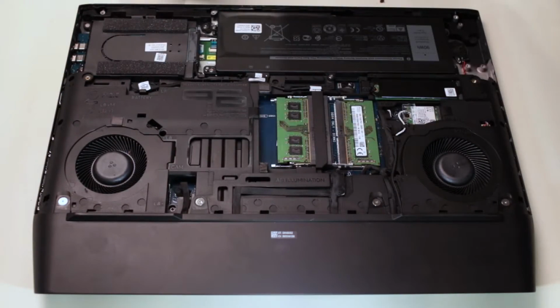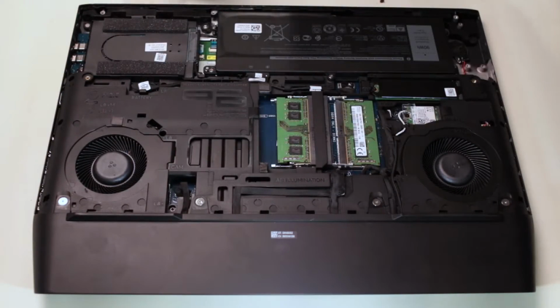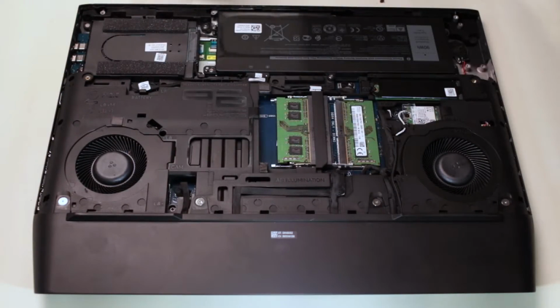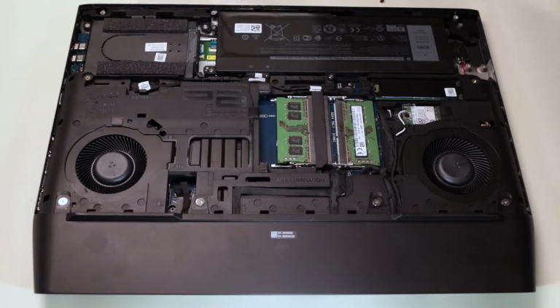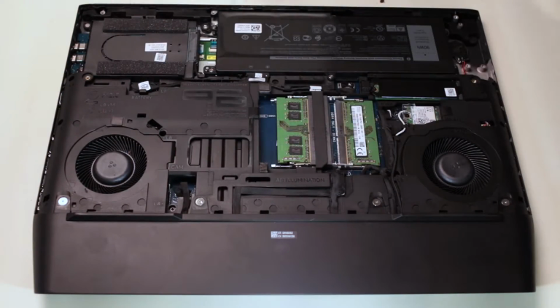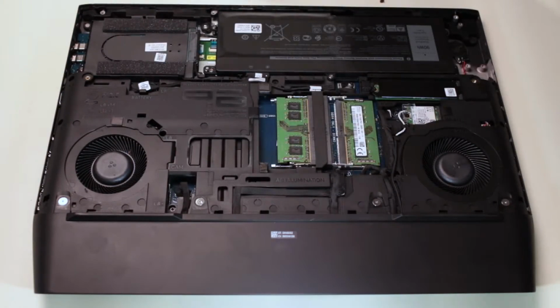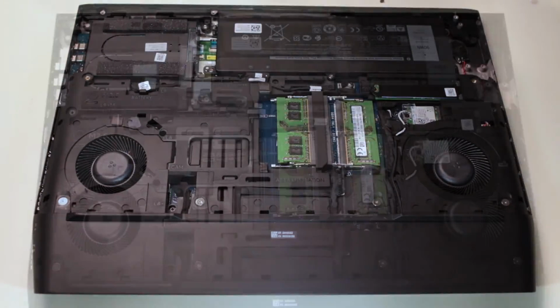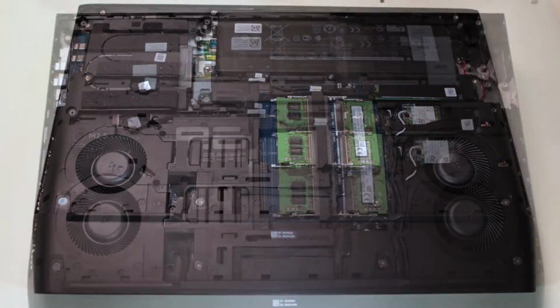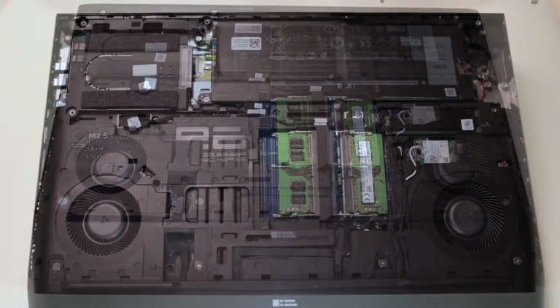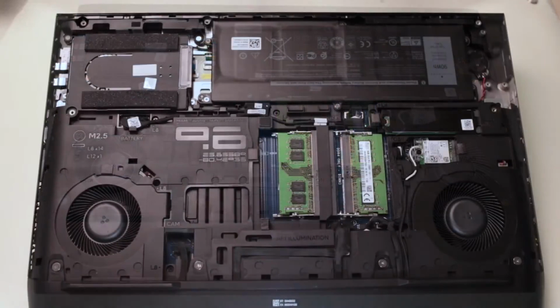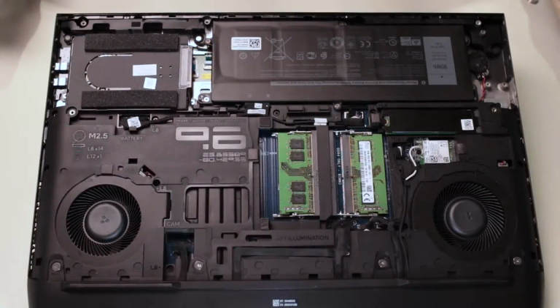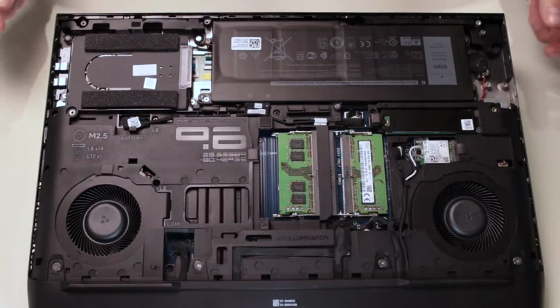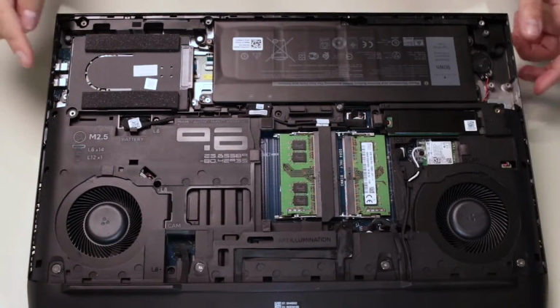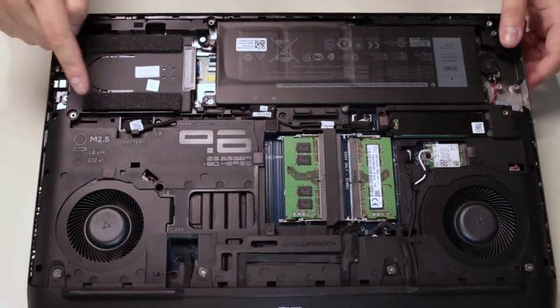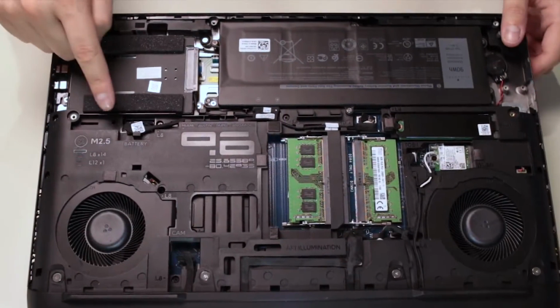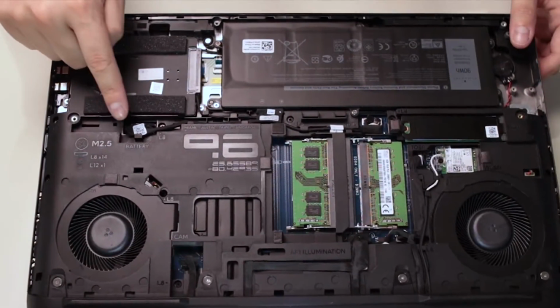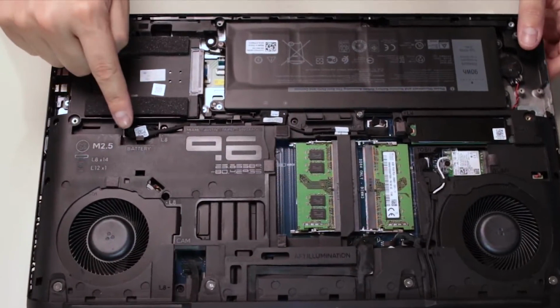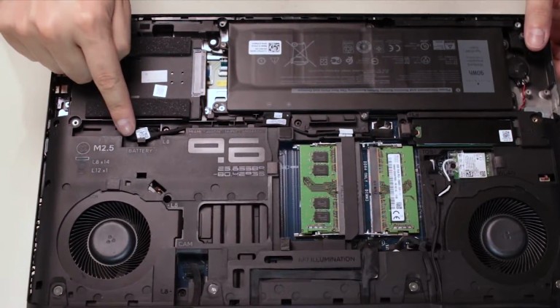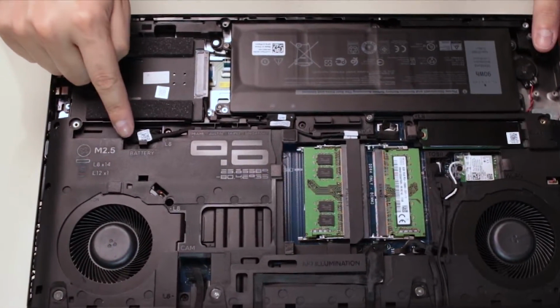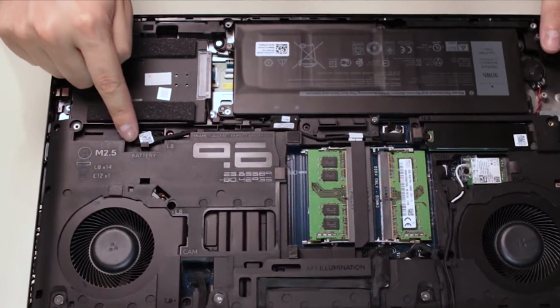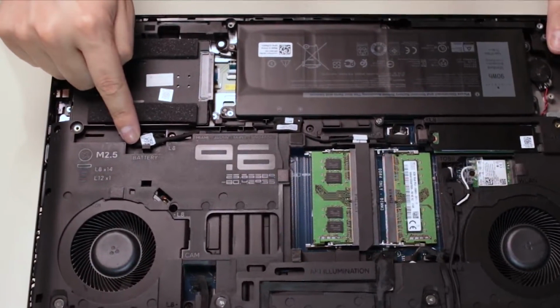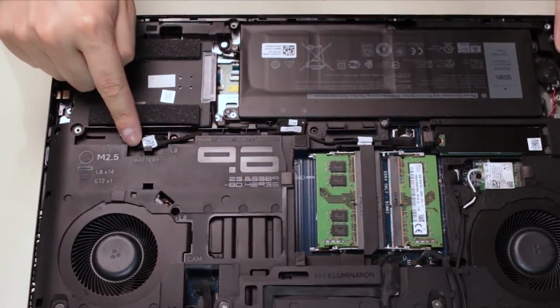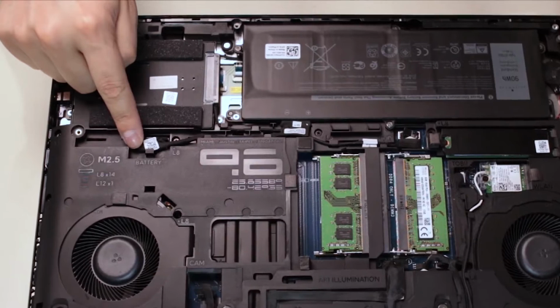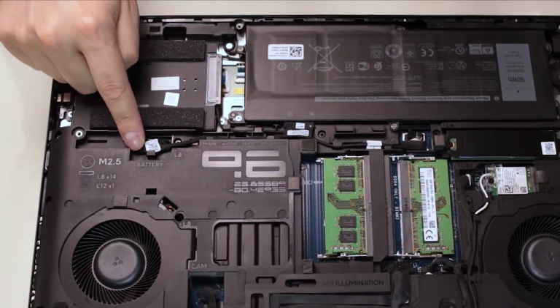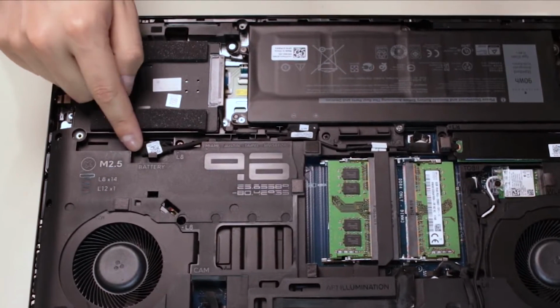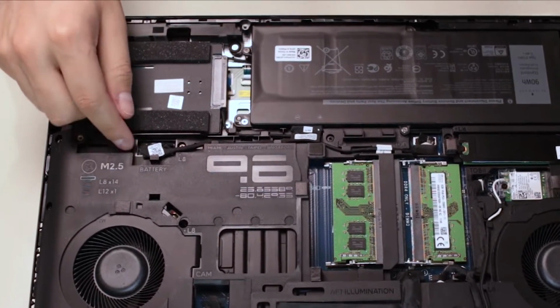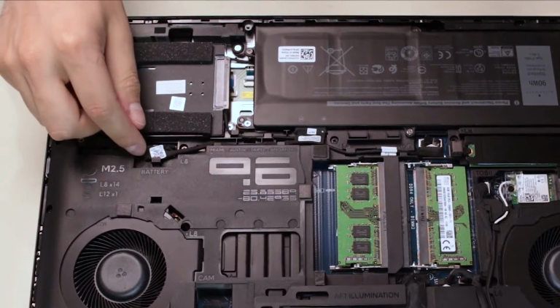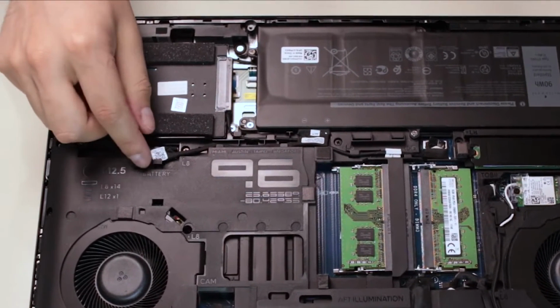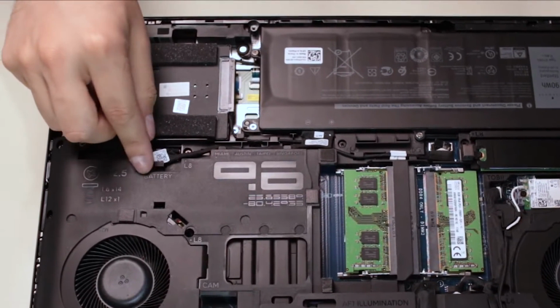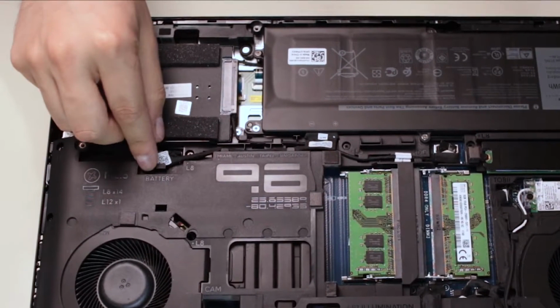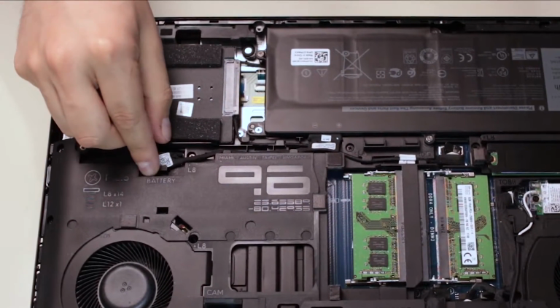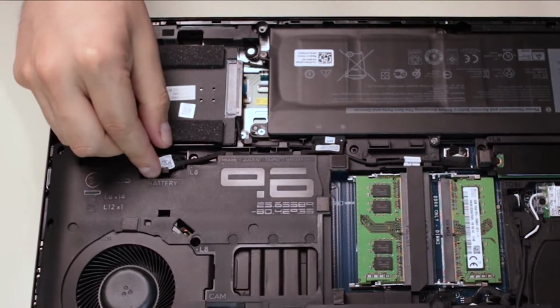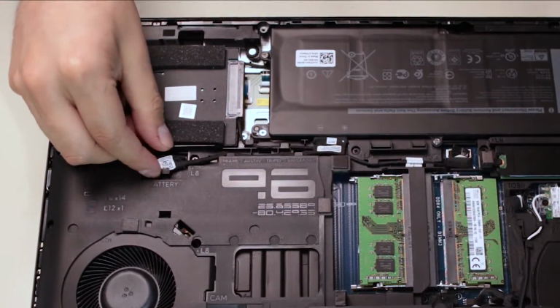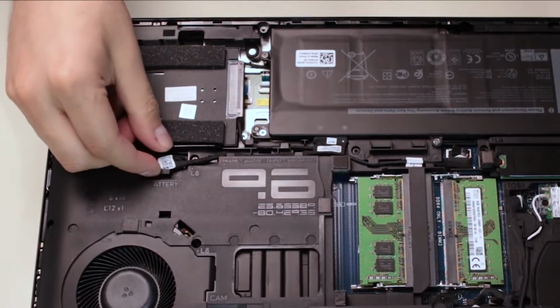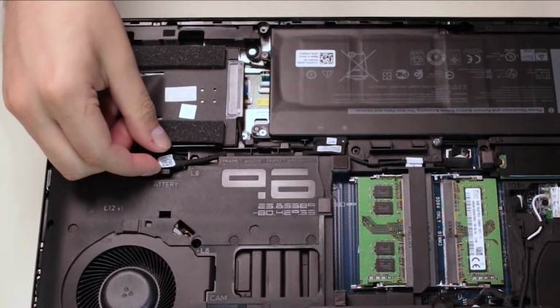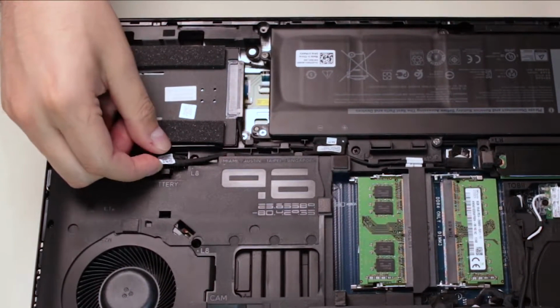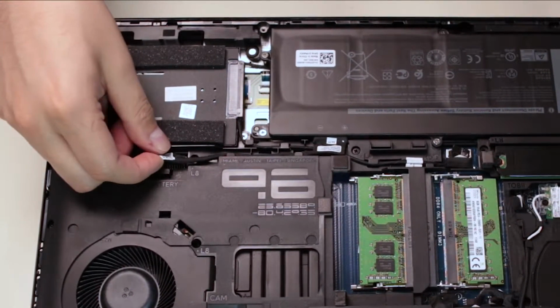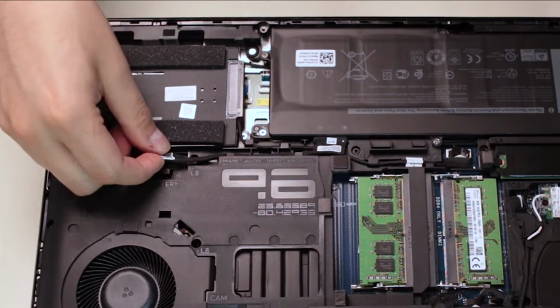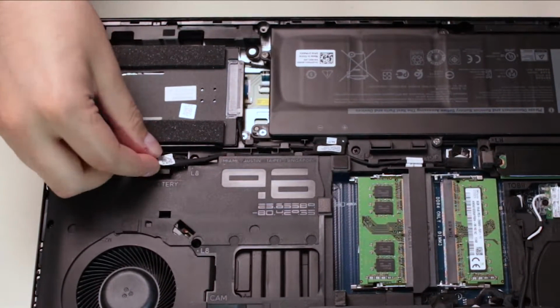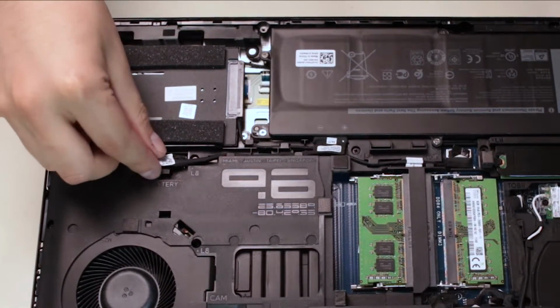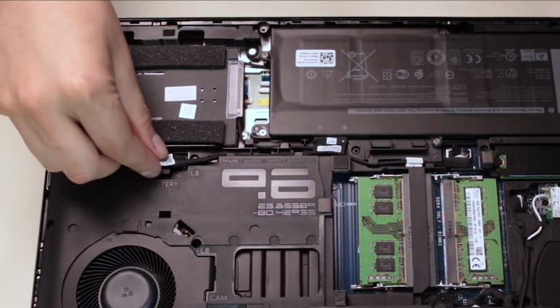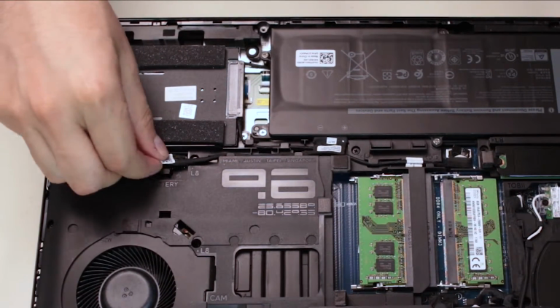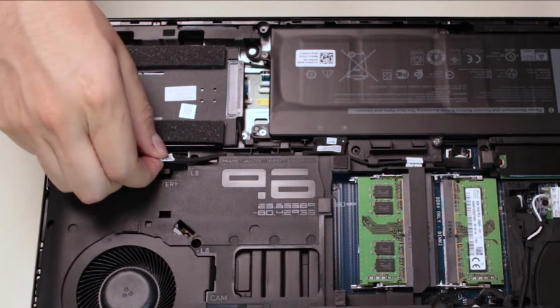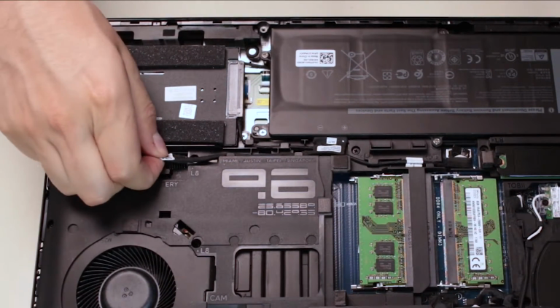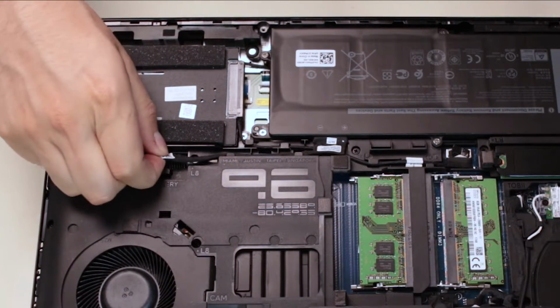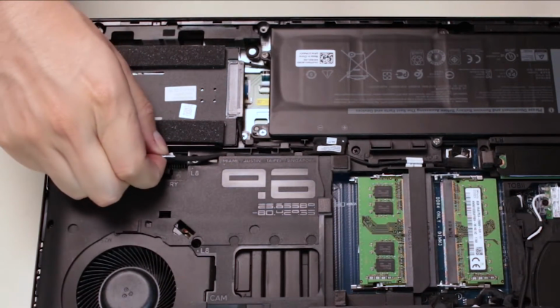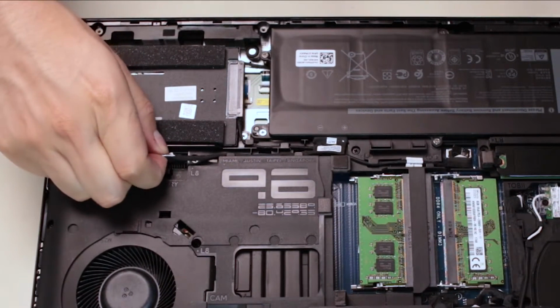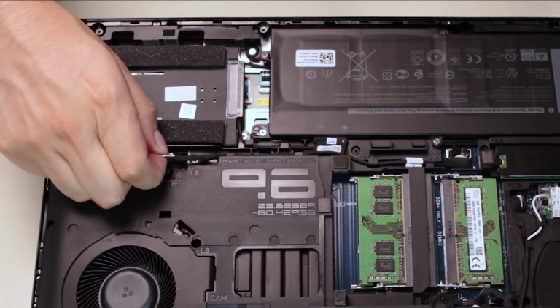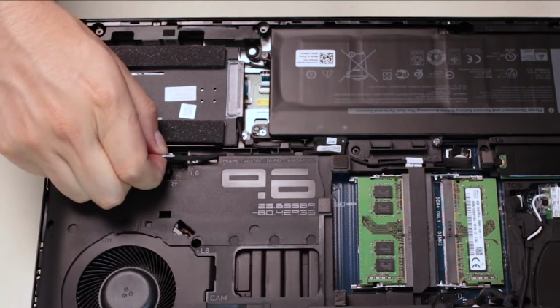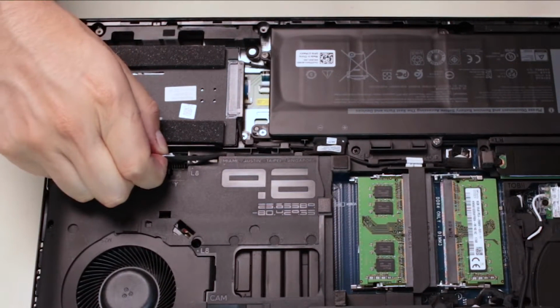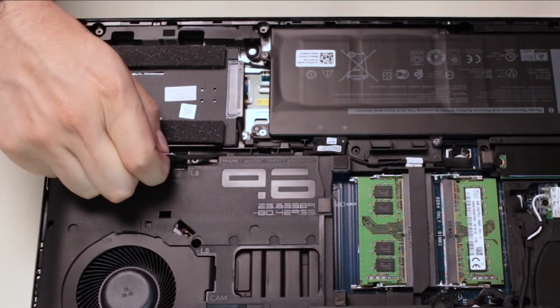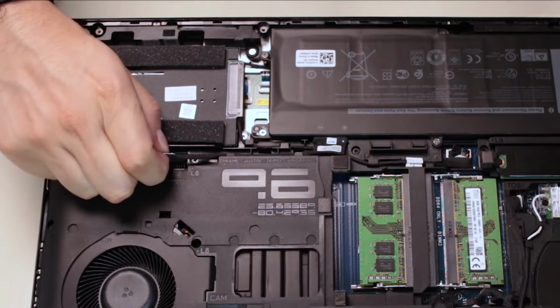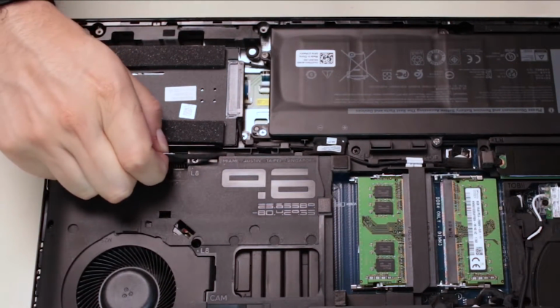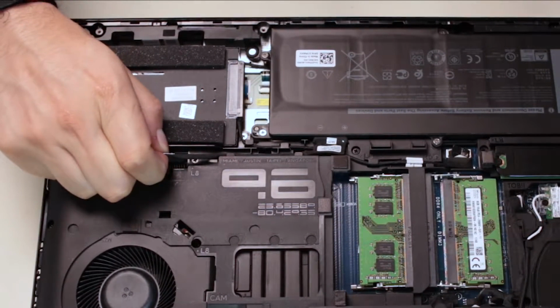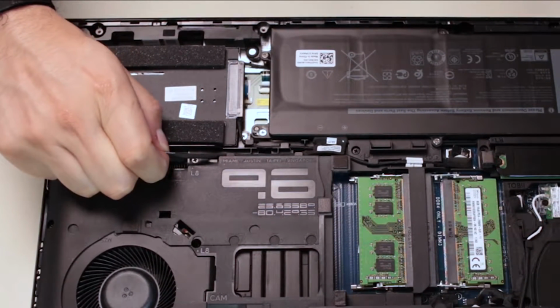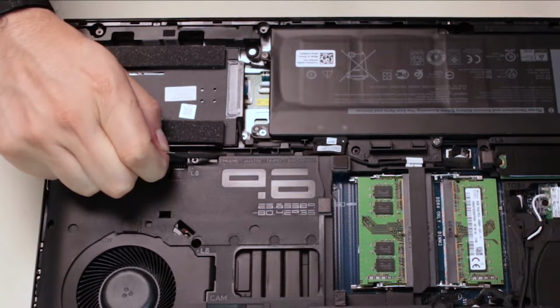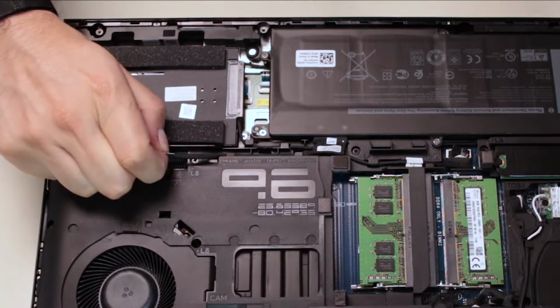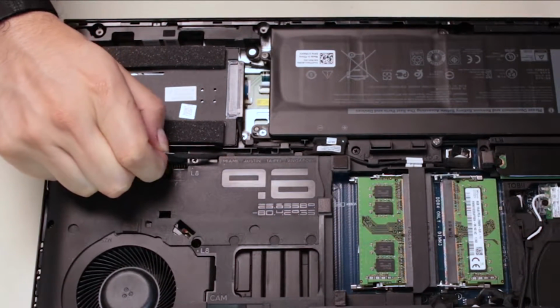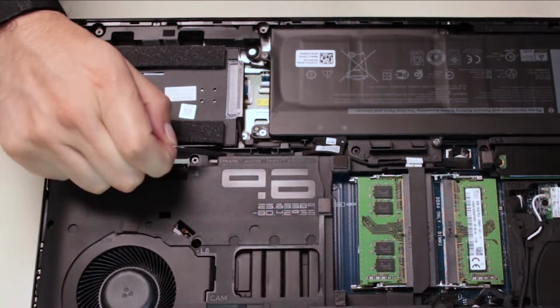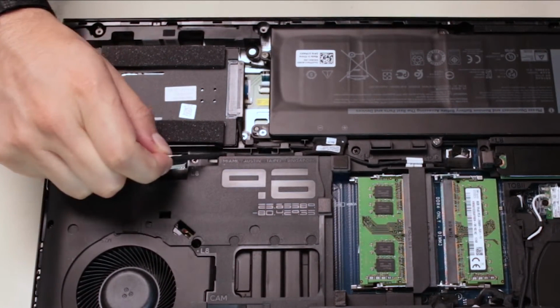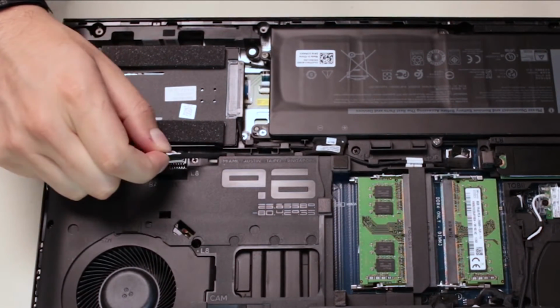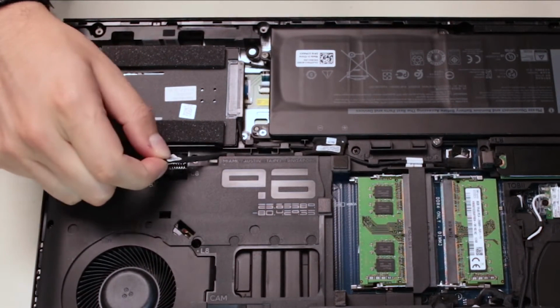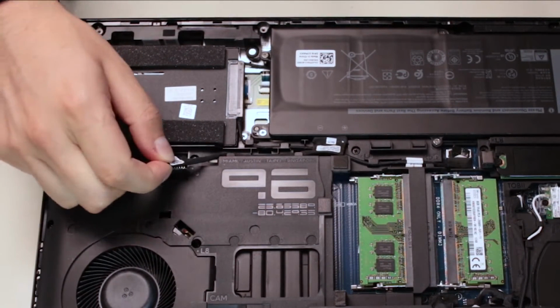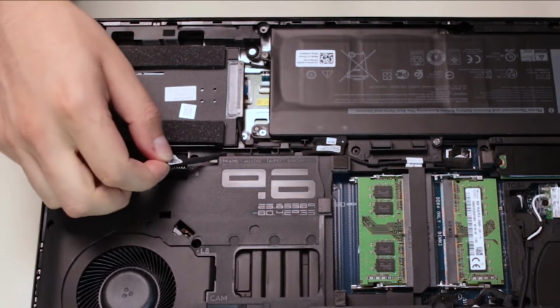First of all, make sure to disconnect the battery from the system by using the black latch on the cable.